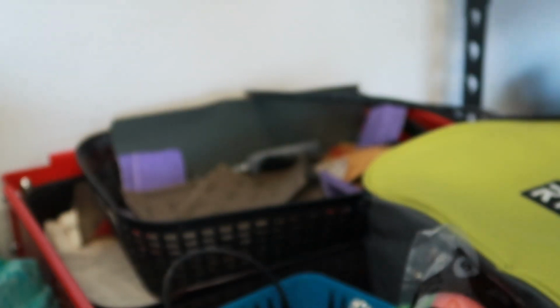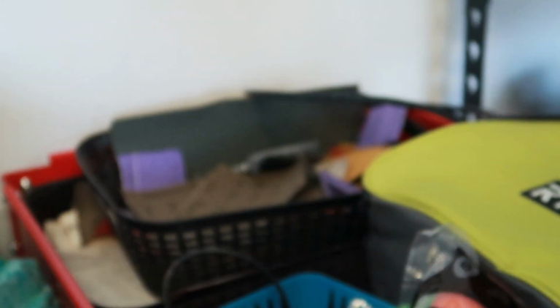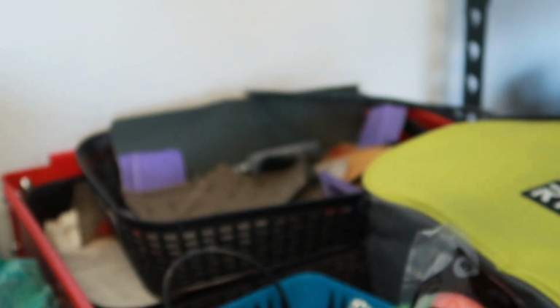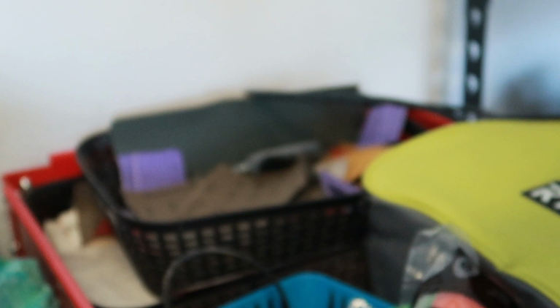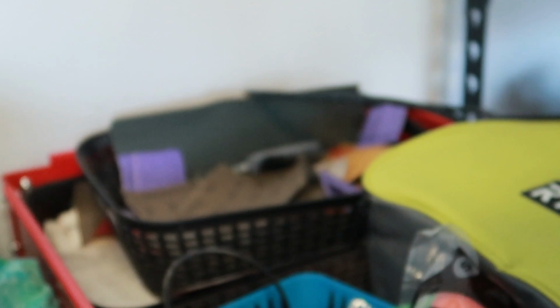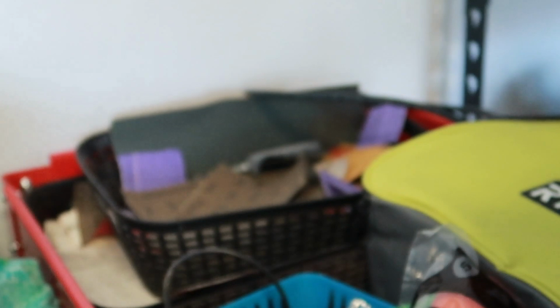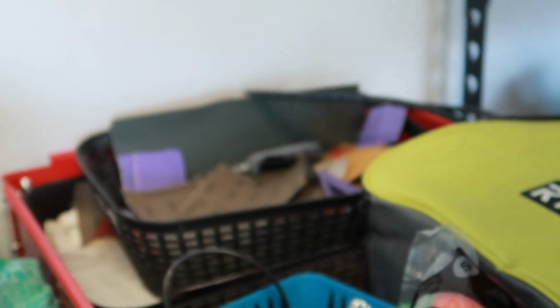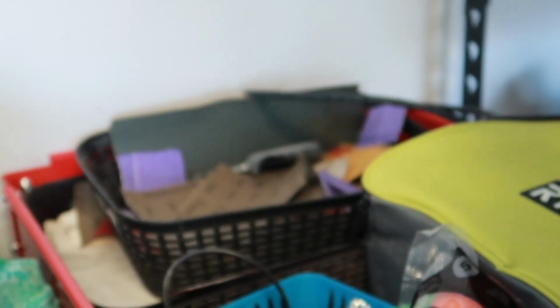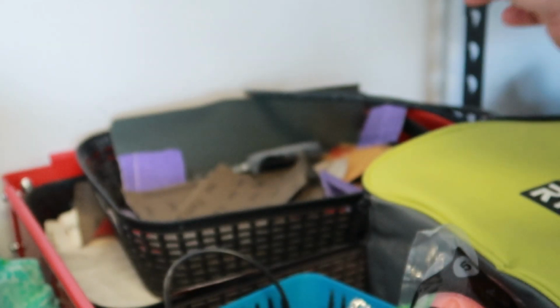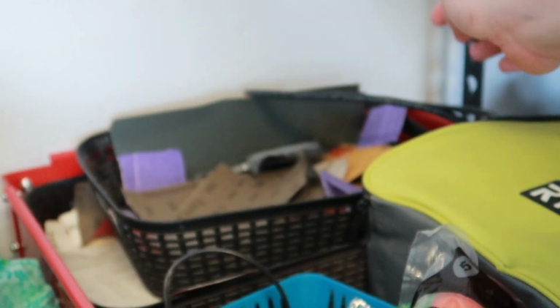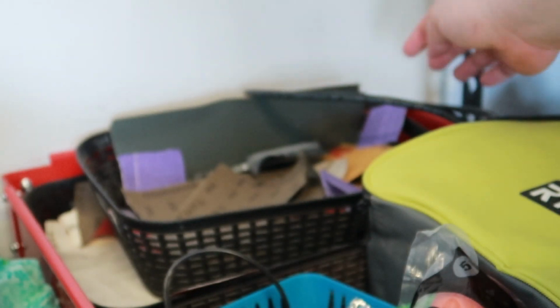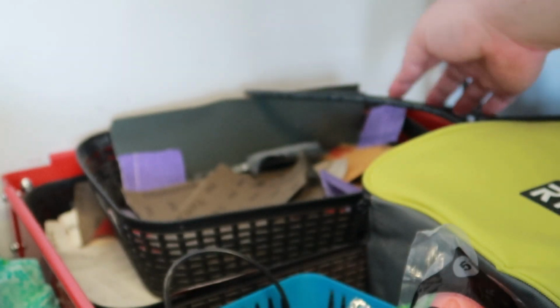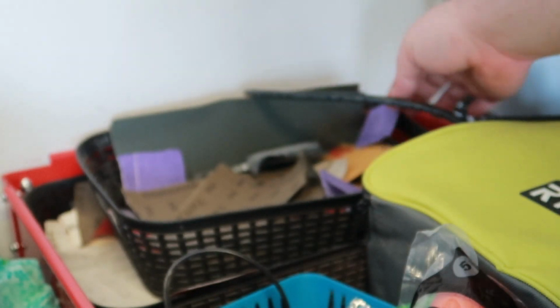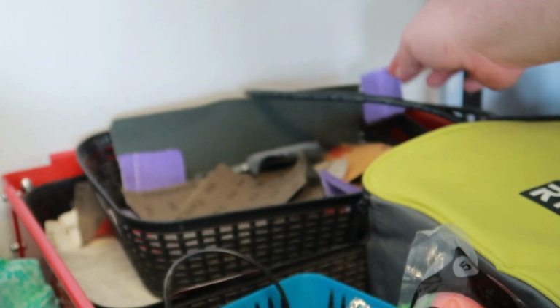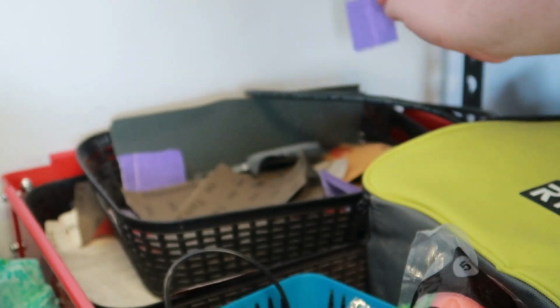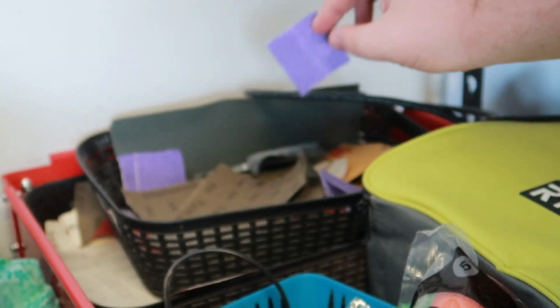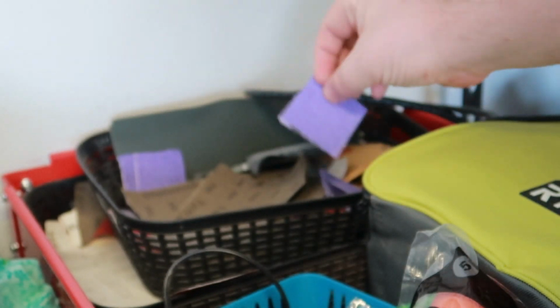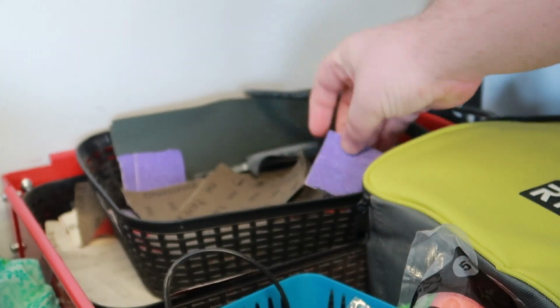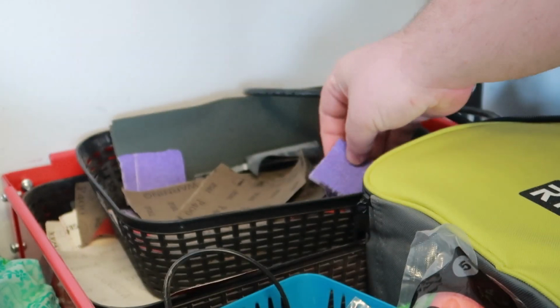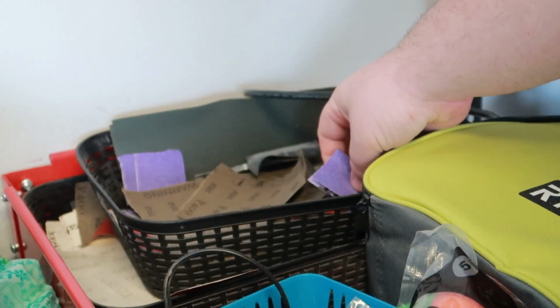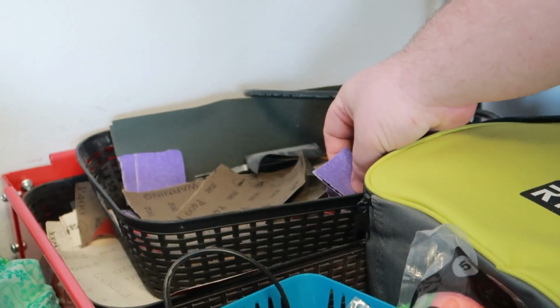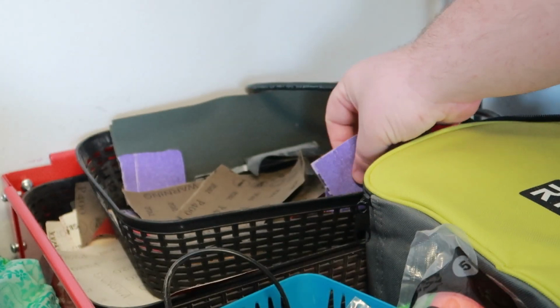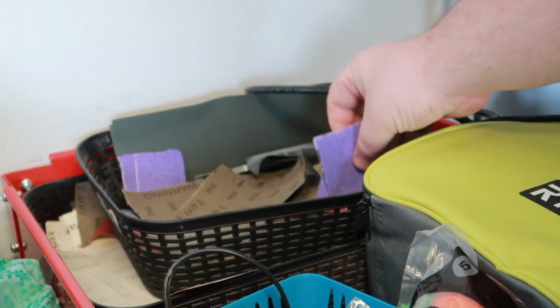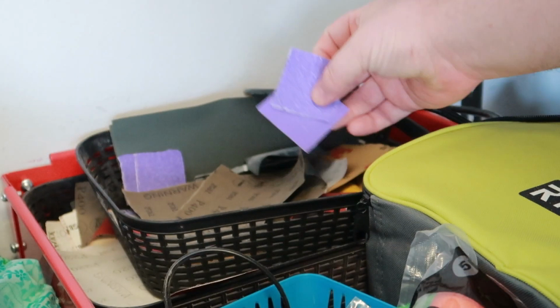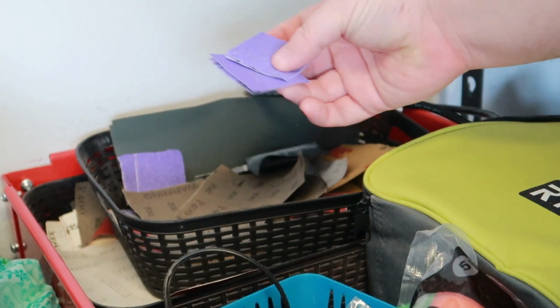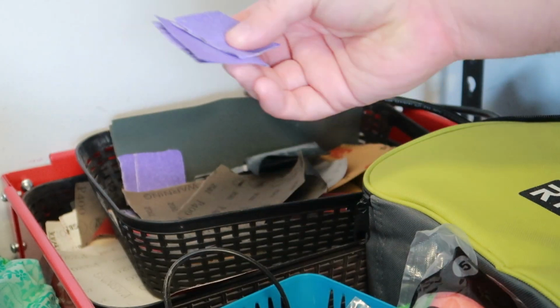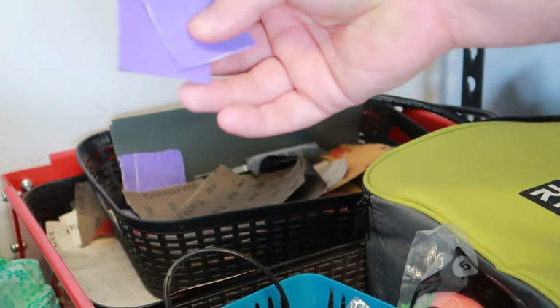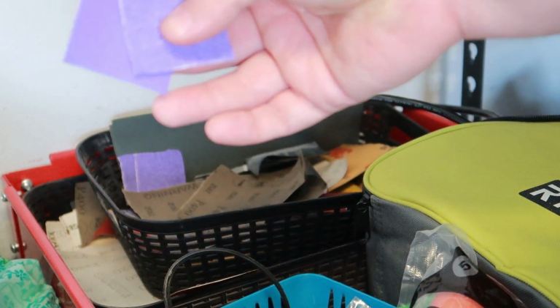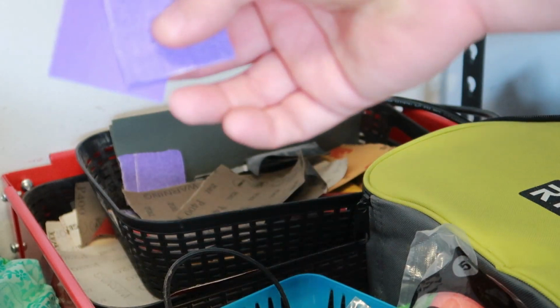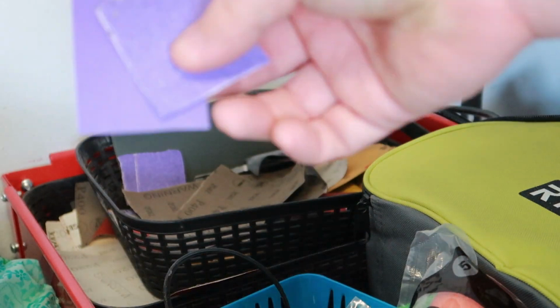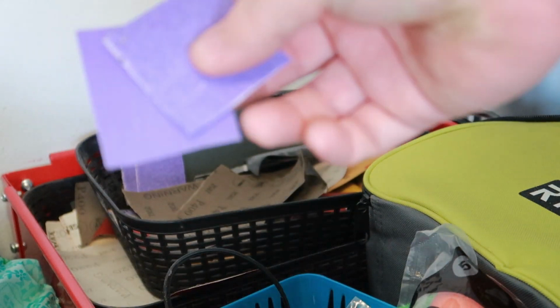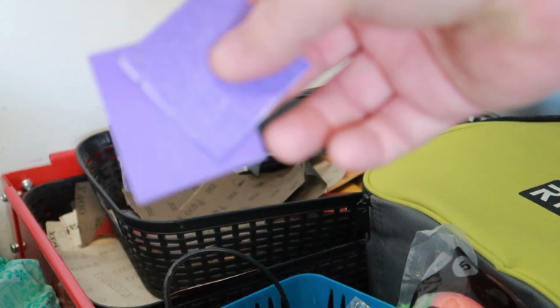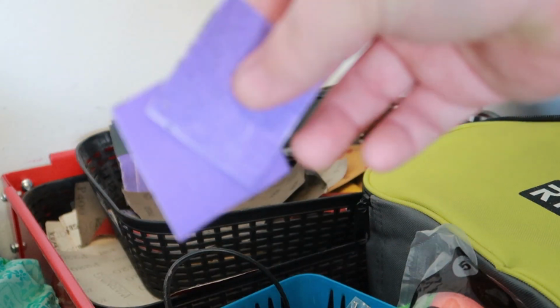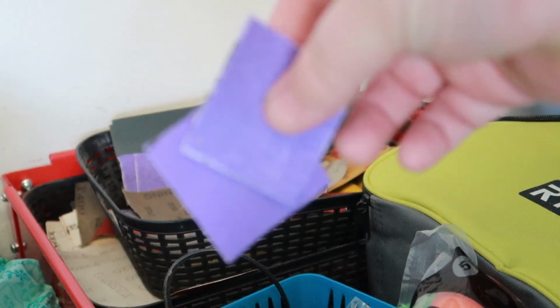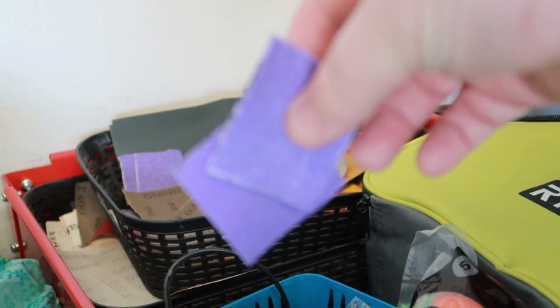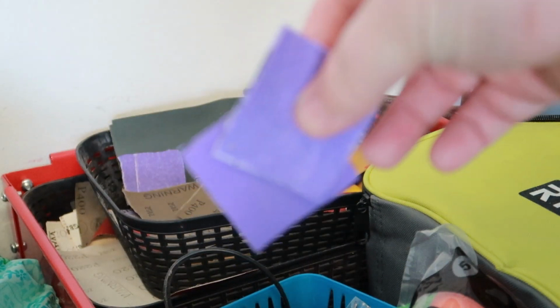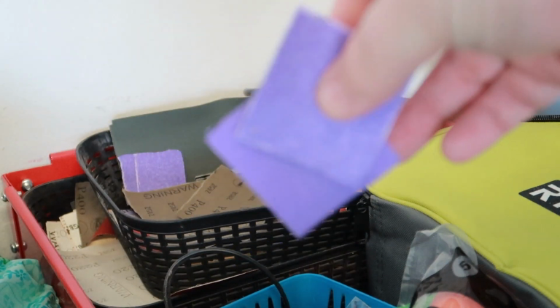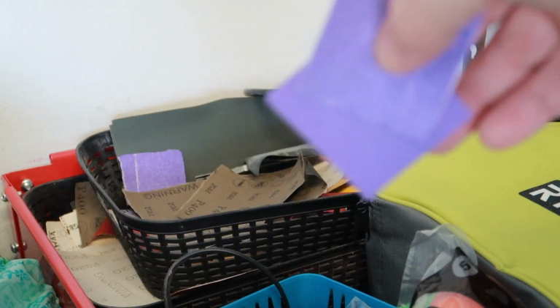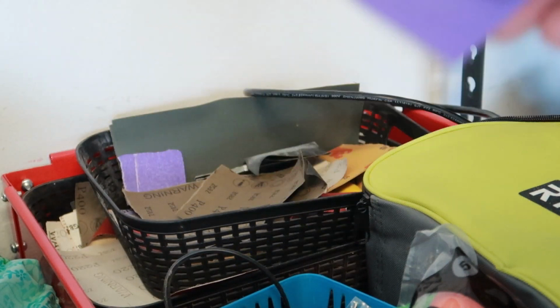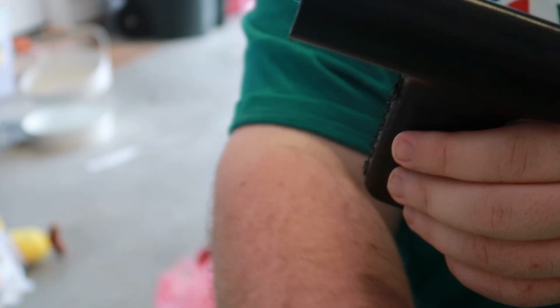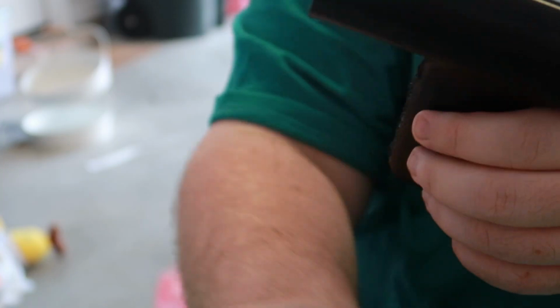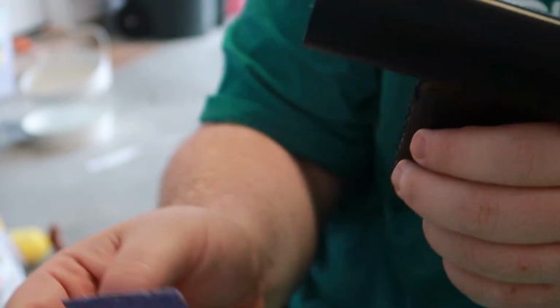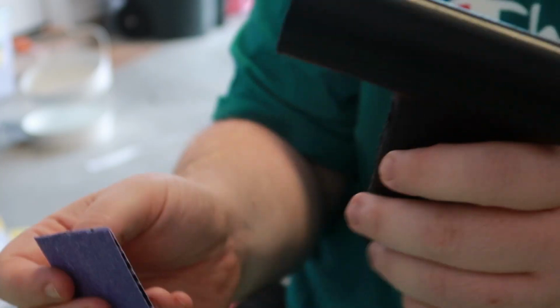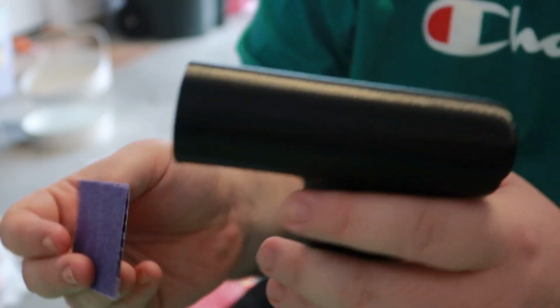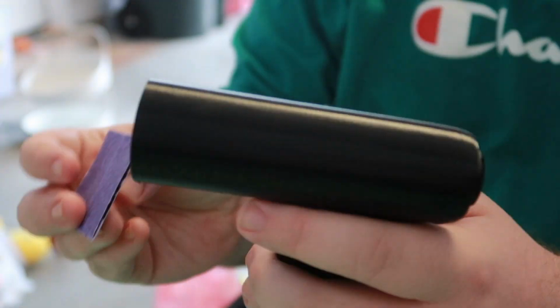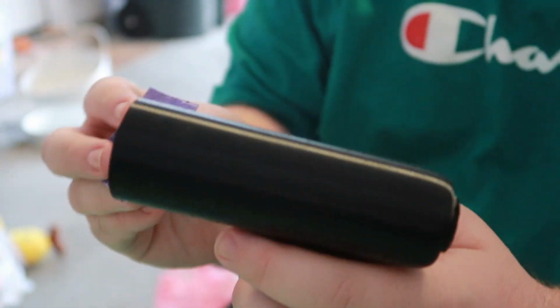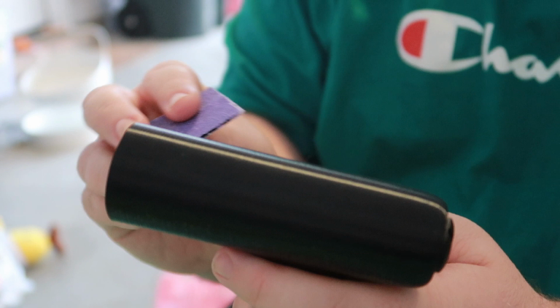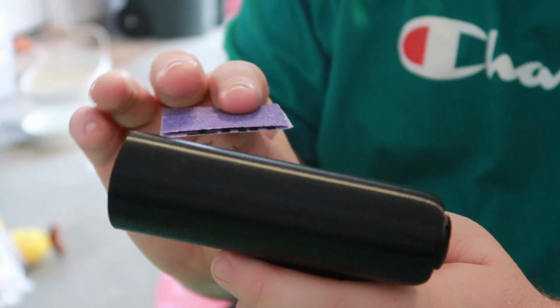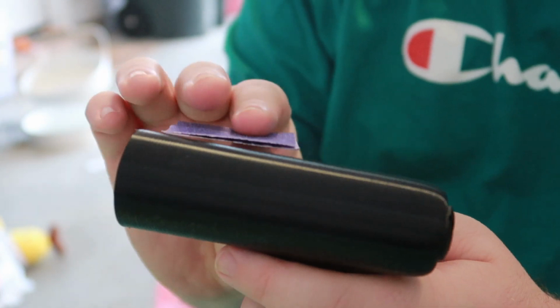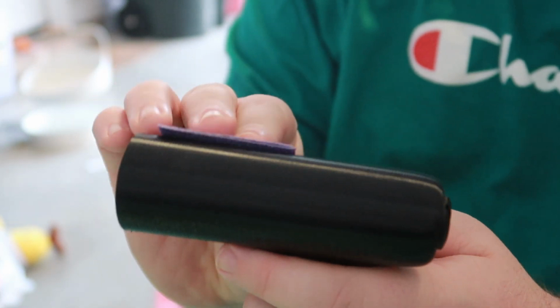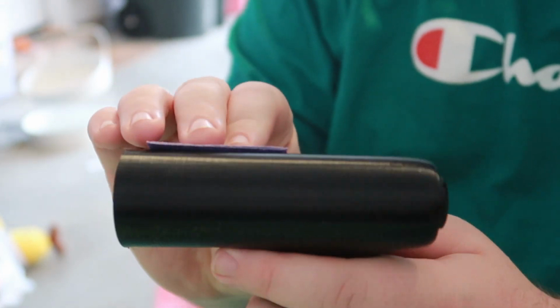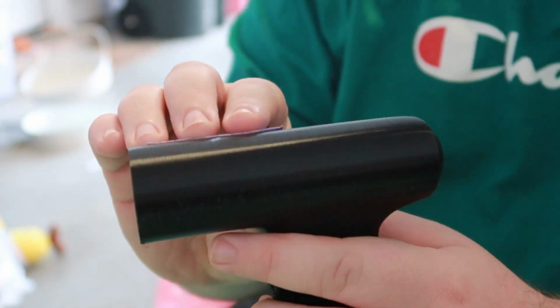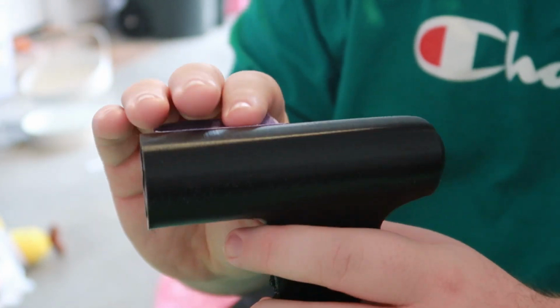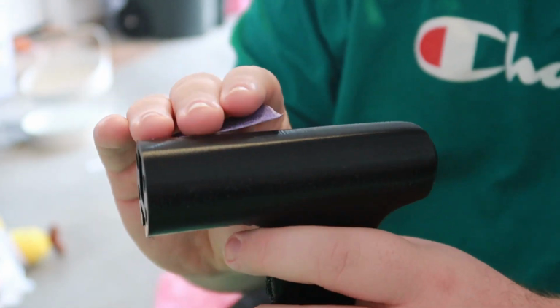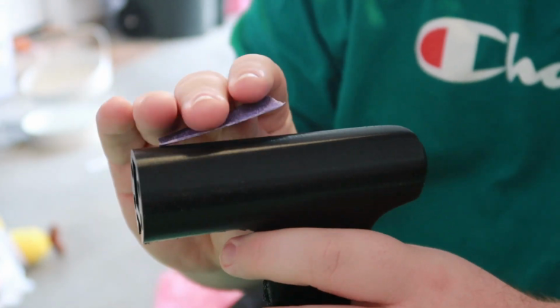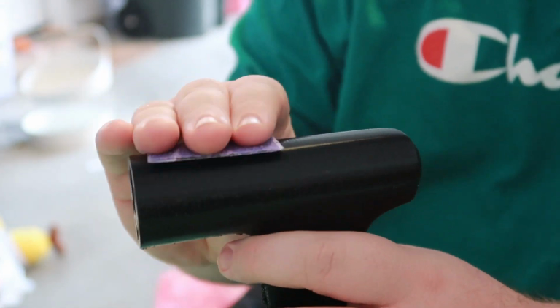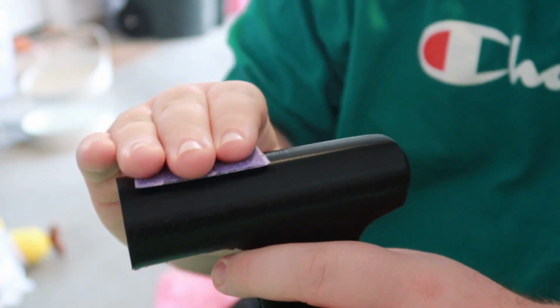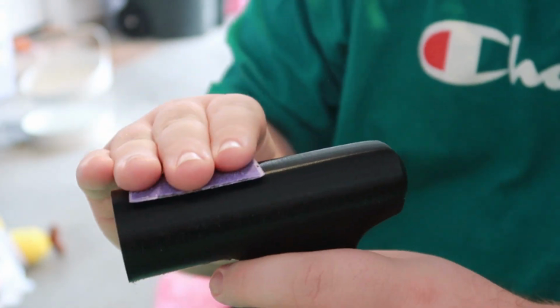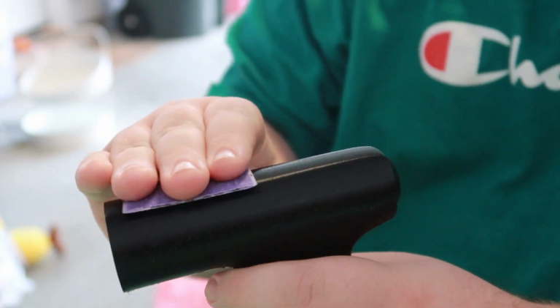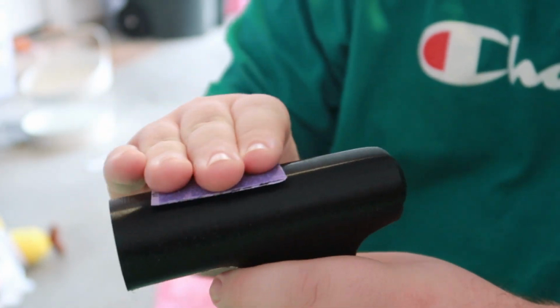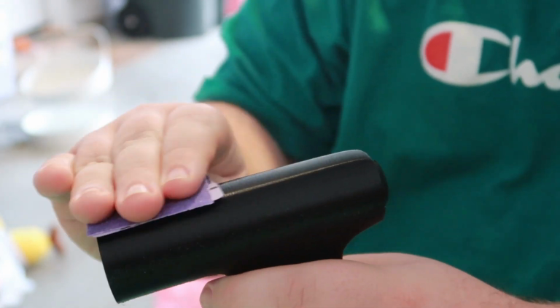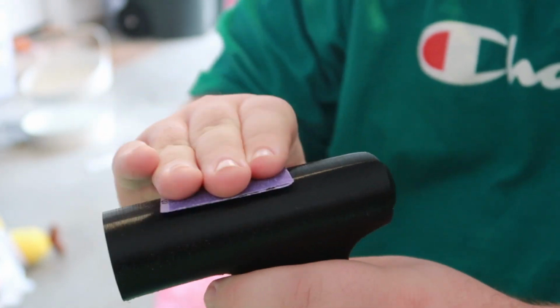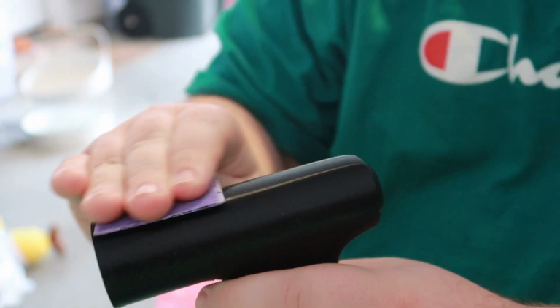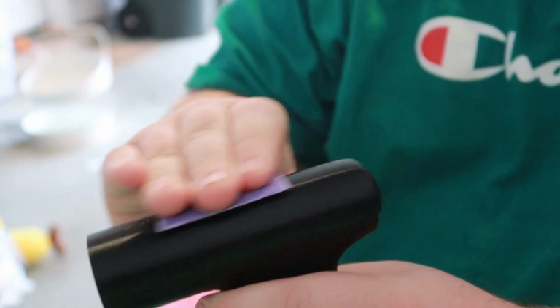Now for the fun part: sanding. I like to start off with a lower grit like 60 or 80 and then work my way up from there. I'll share my full sanding and priming method a little bit later.